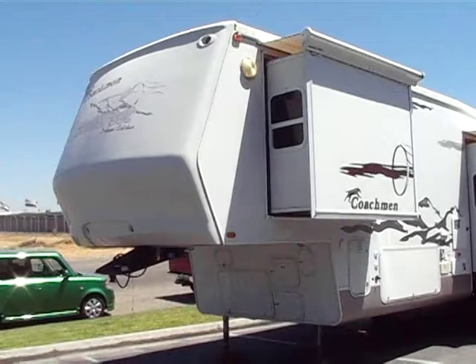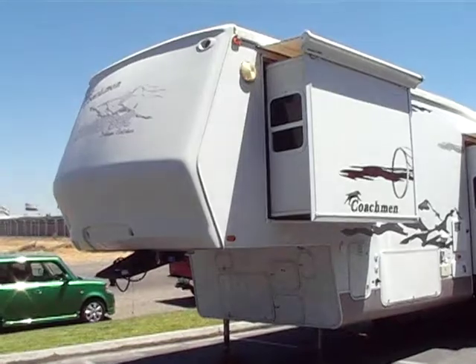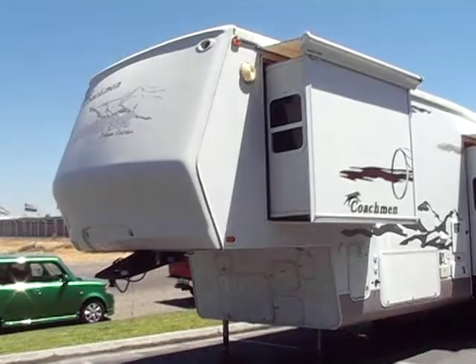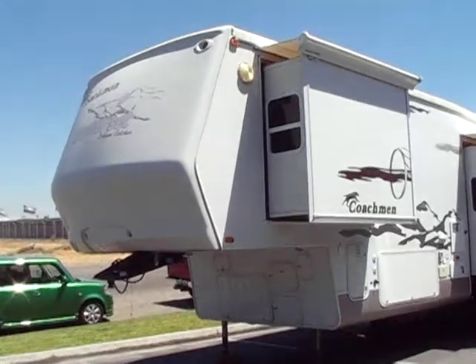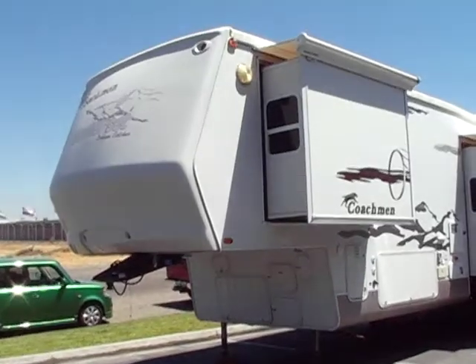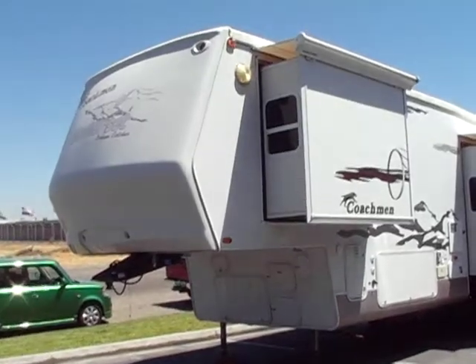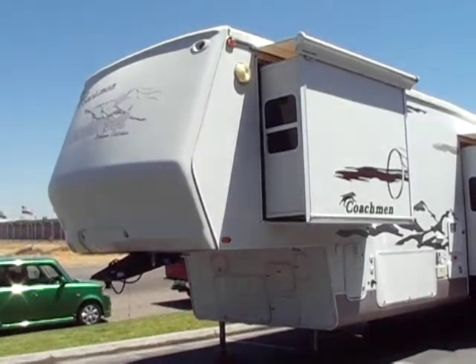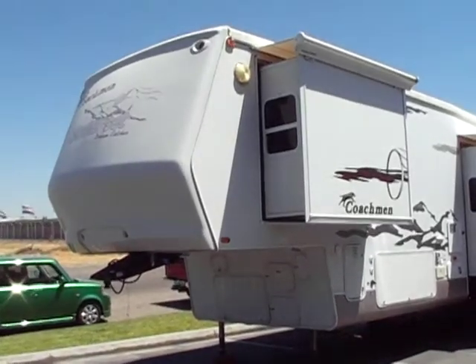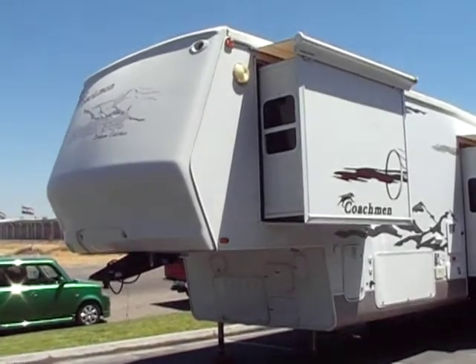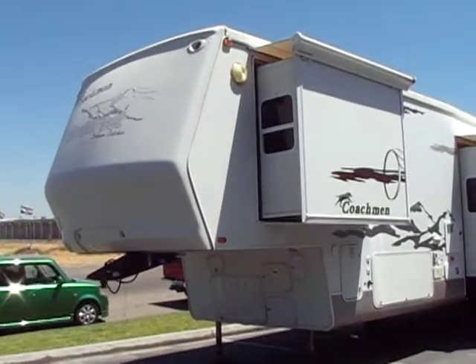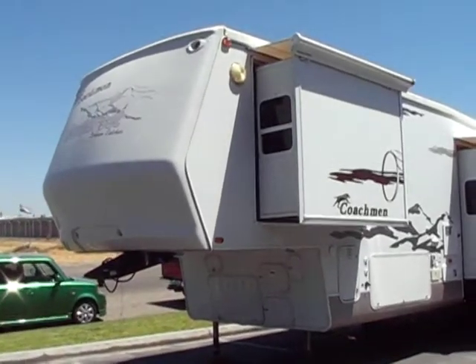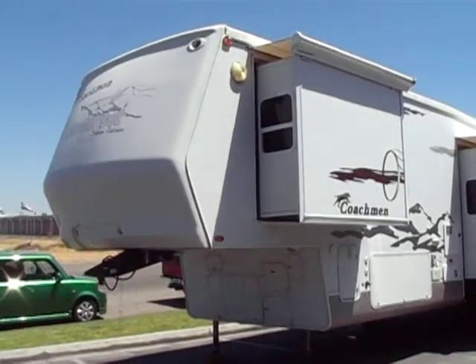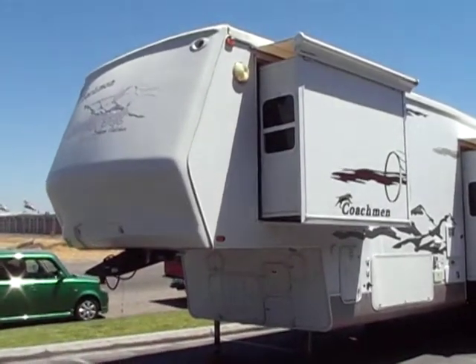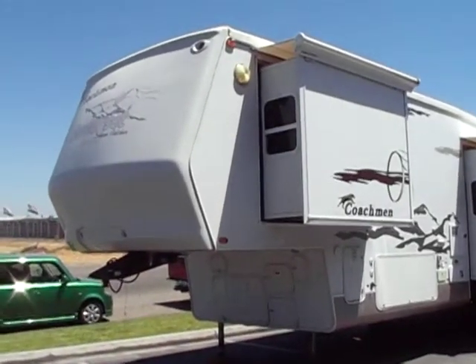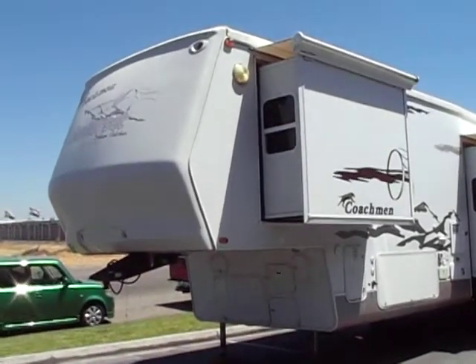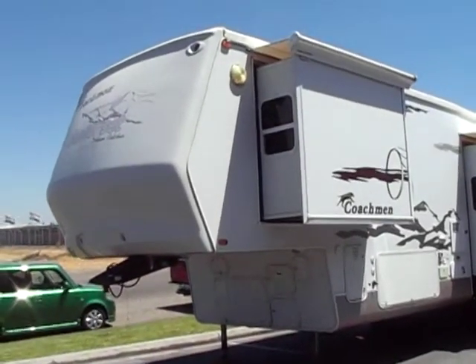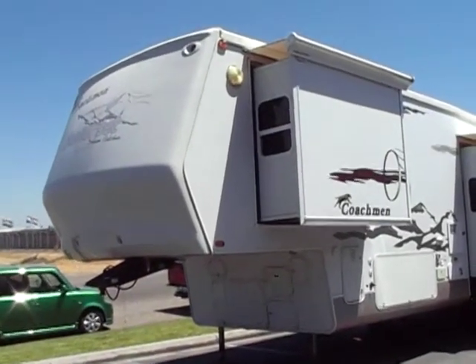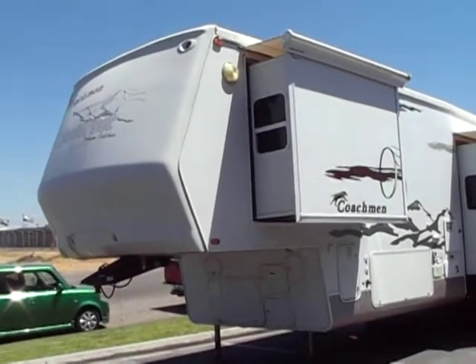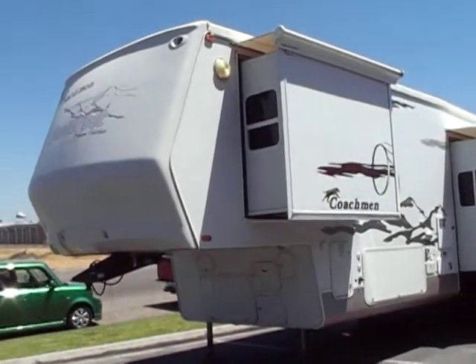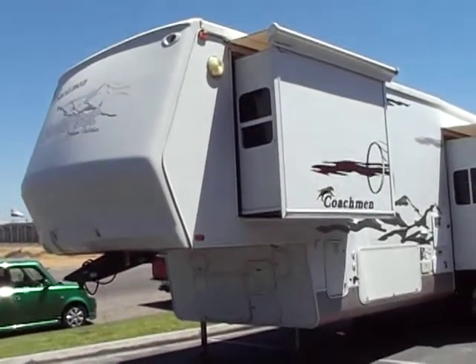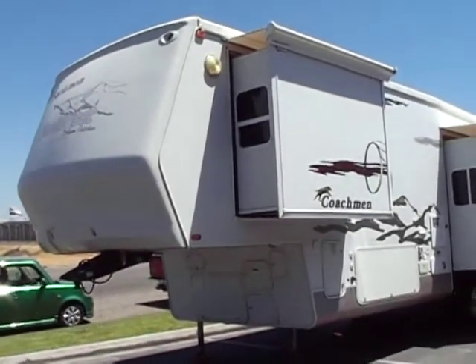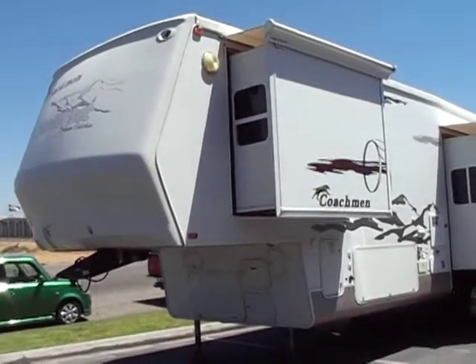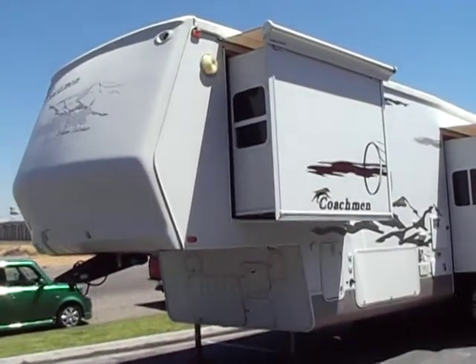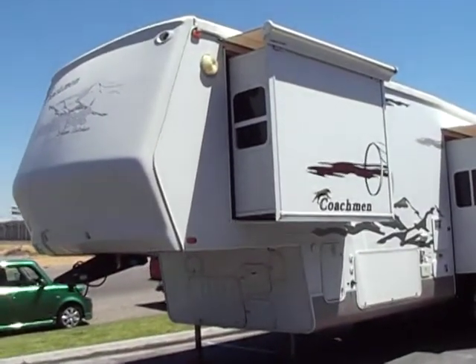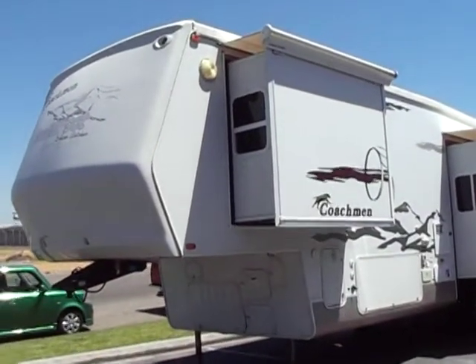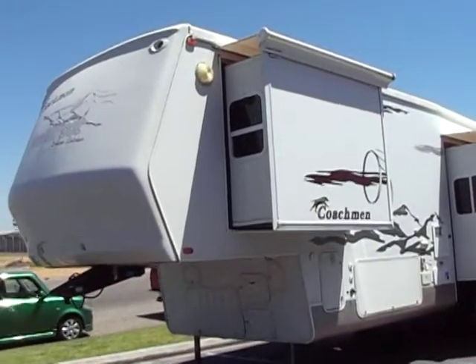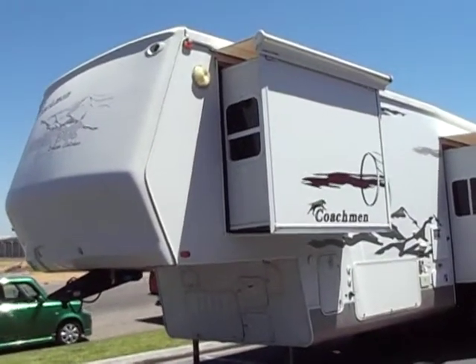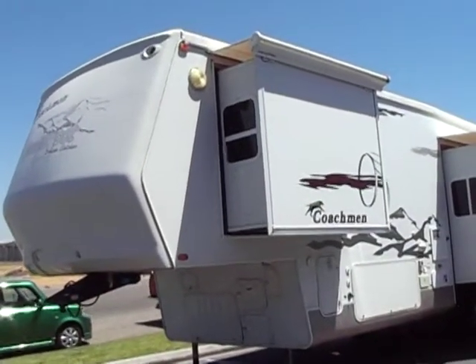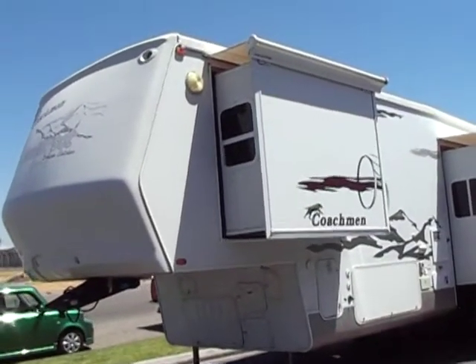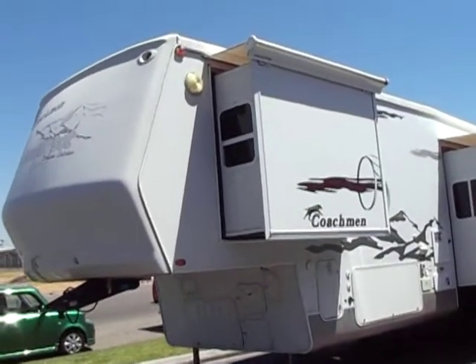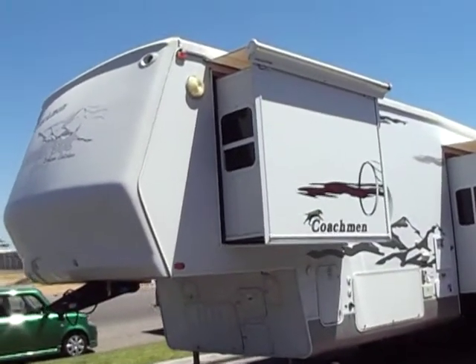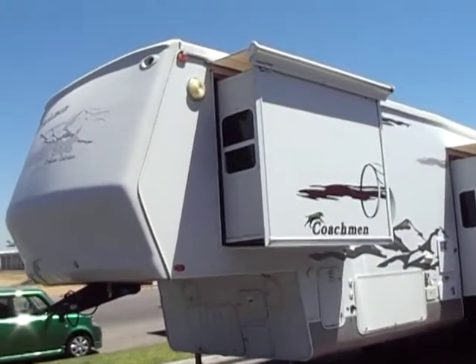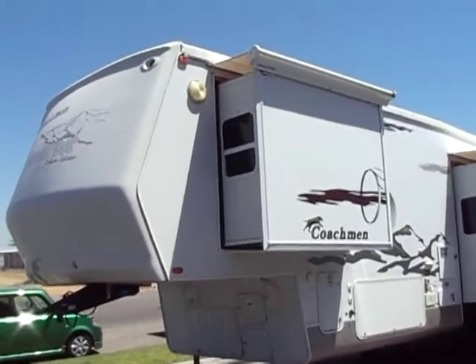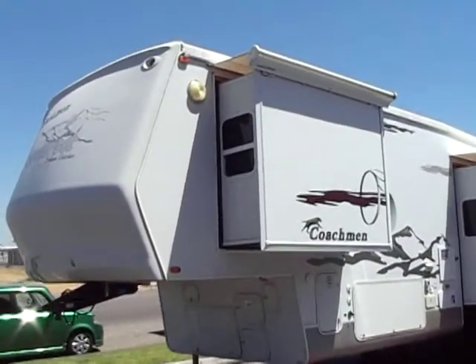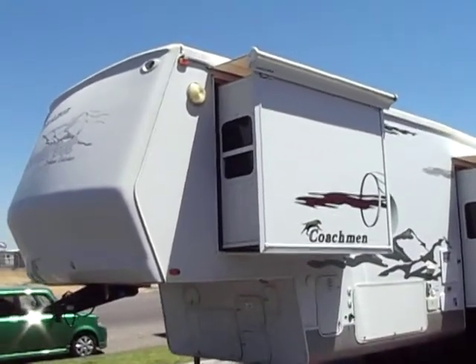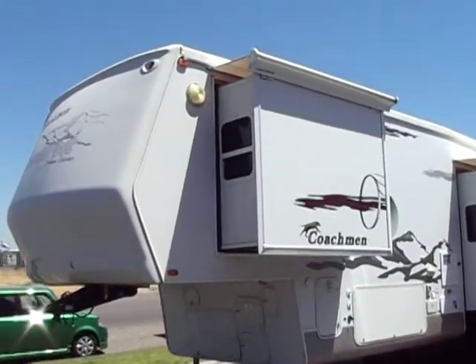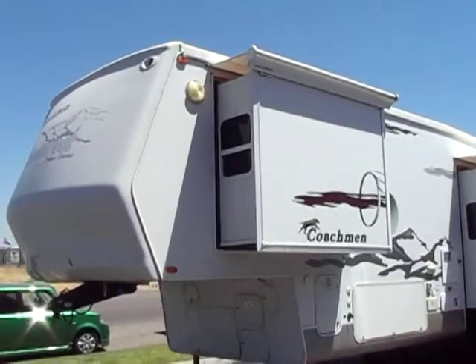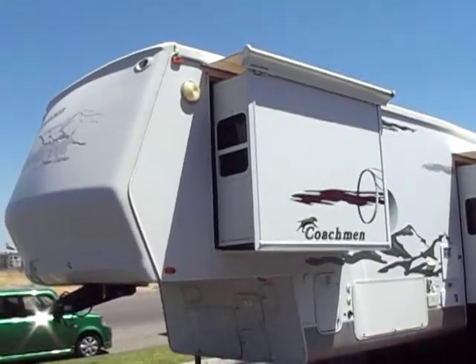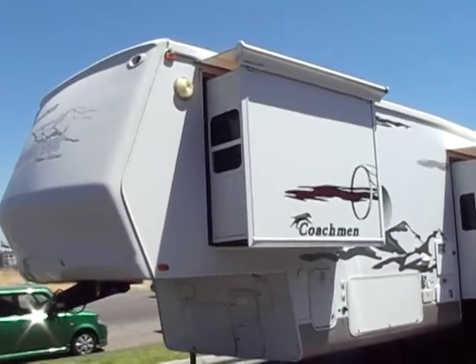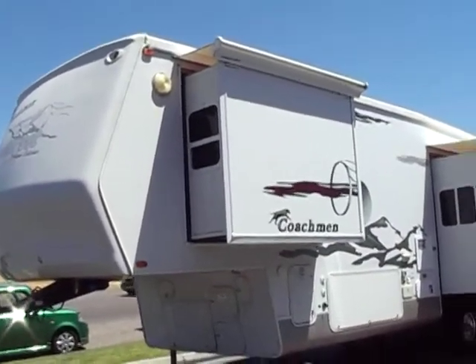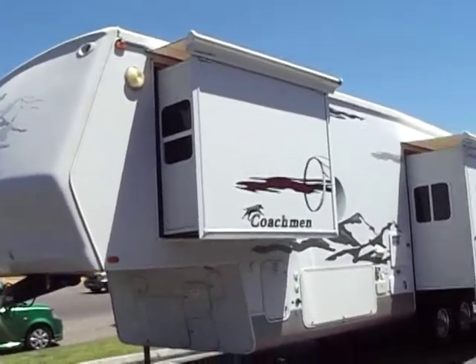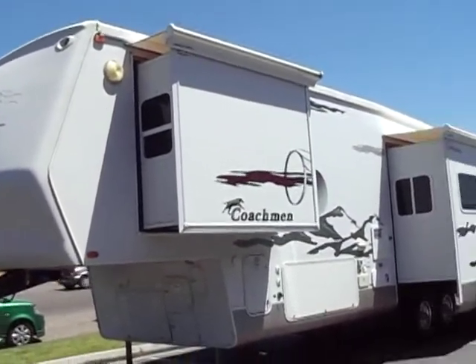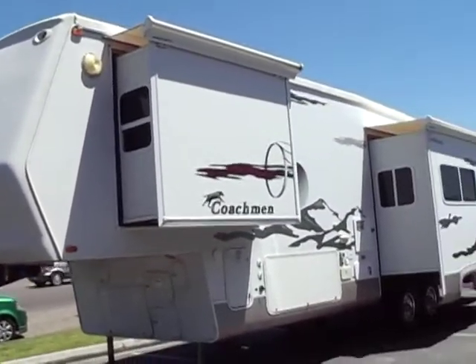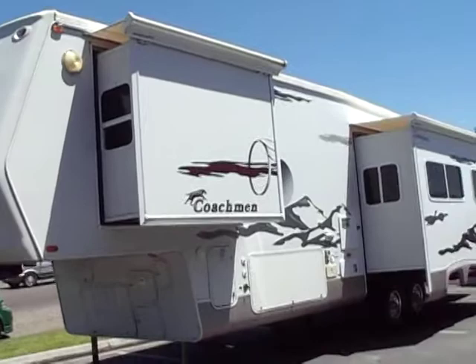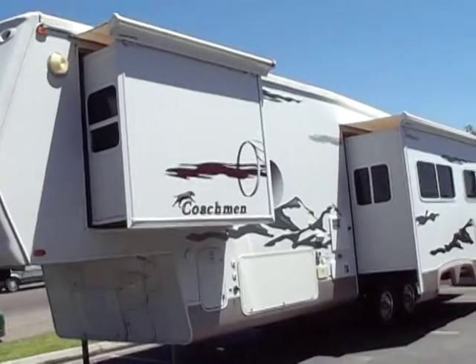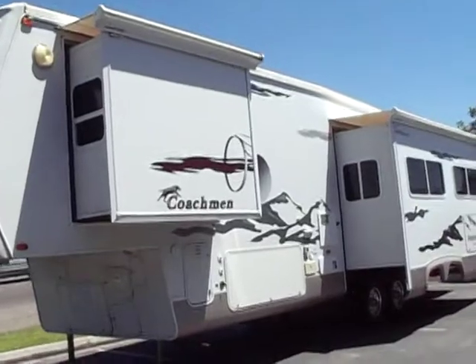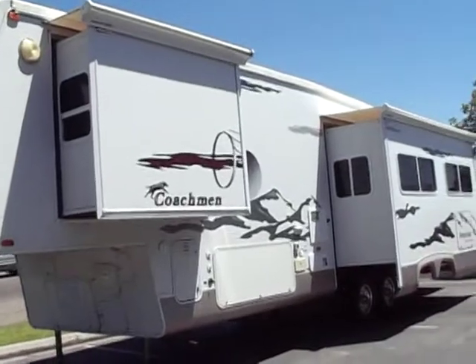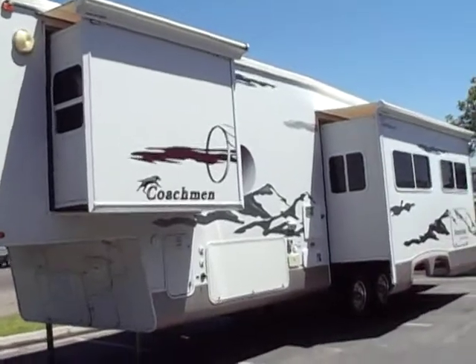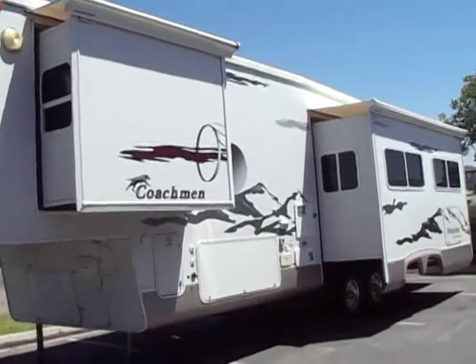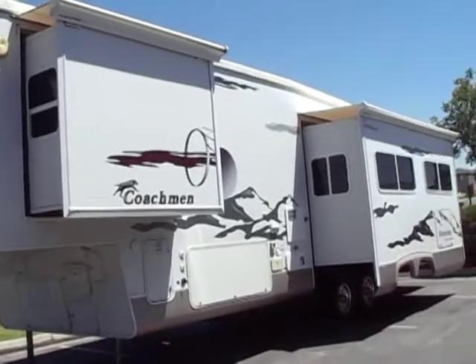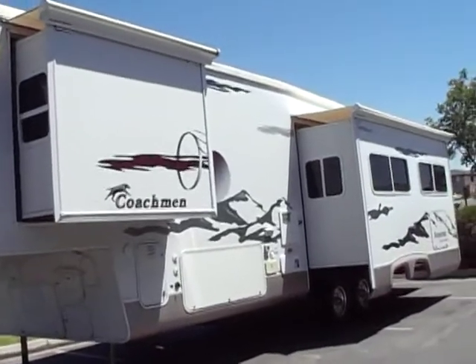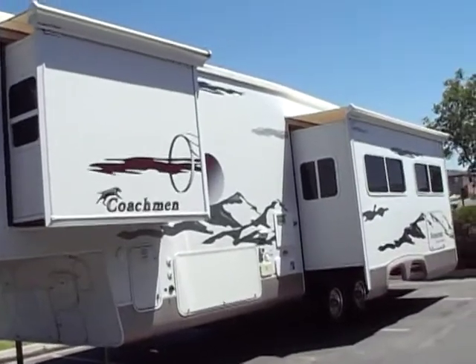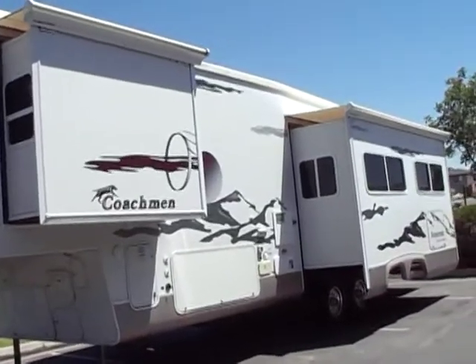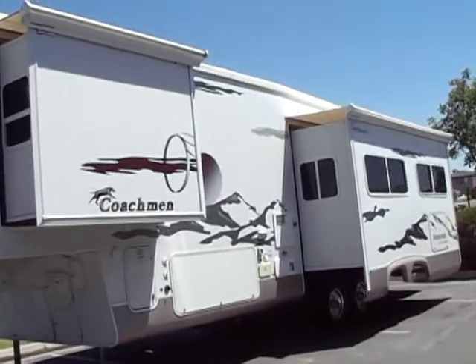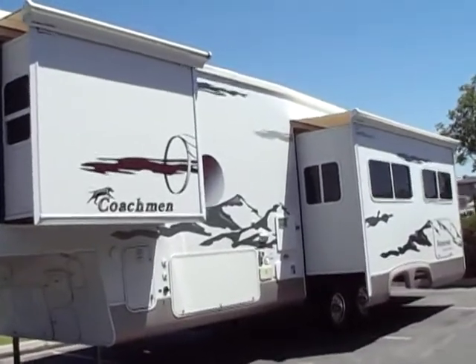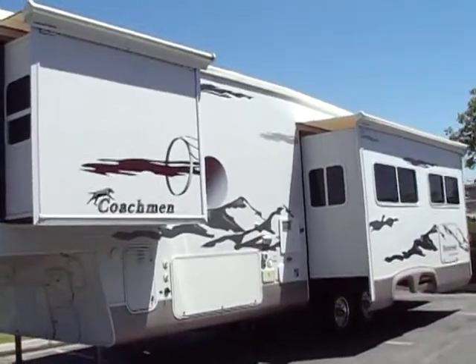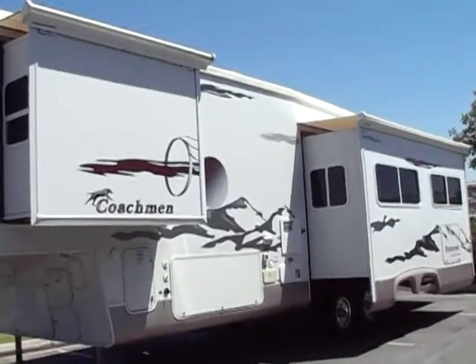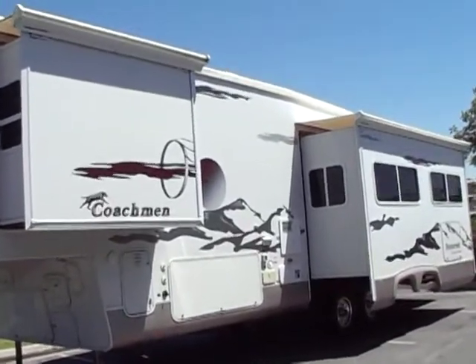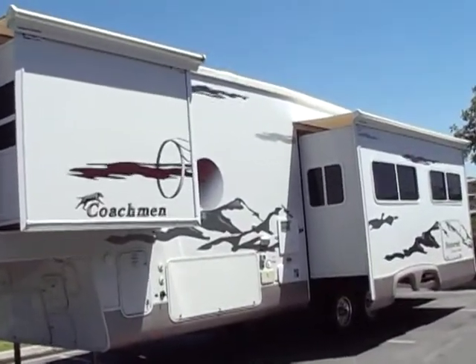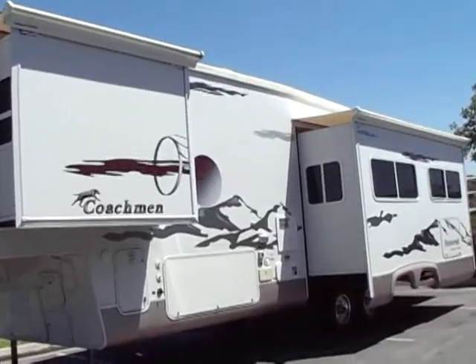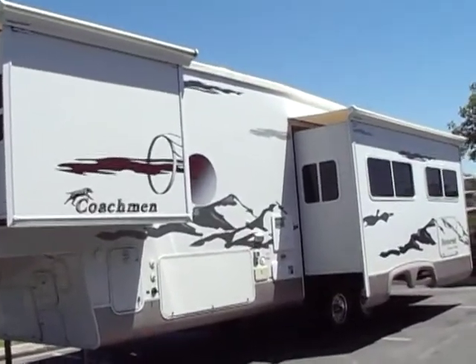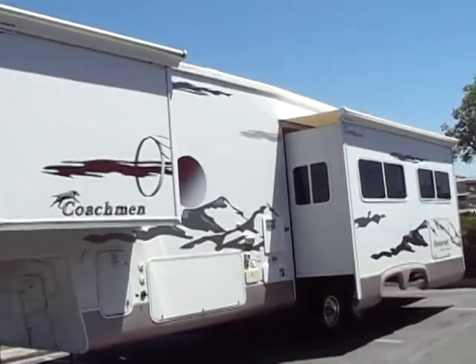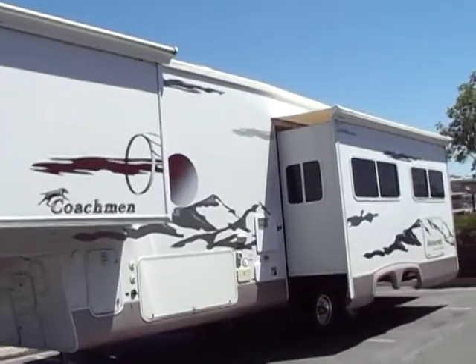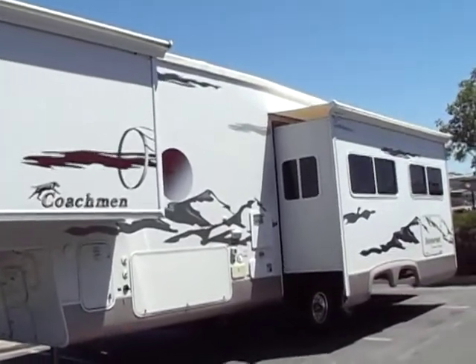Hello everybody, this is Tony with Referral Auto Group. Here we have our 2004 Coachman Somerset Dreamcatcher 325RLS.